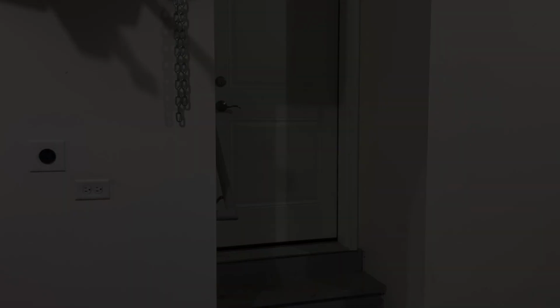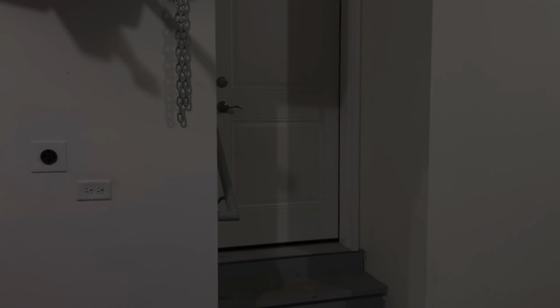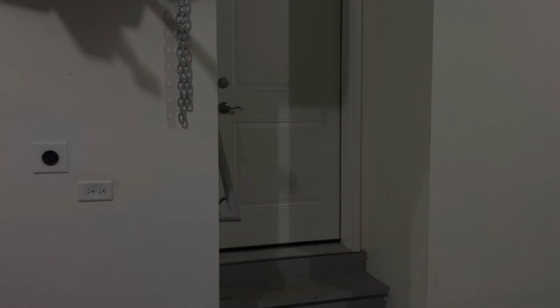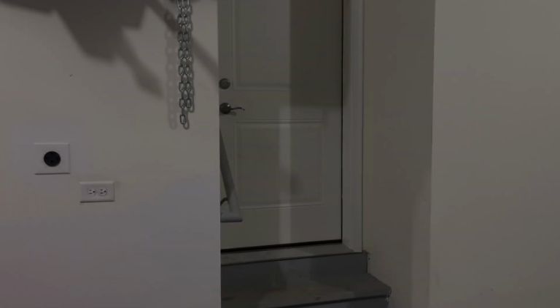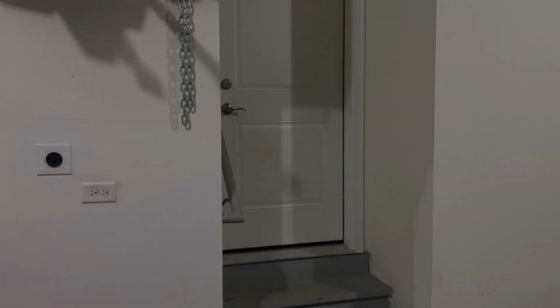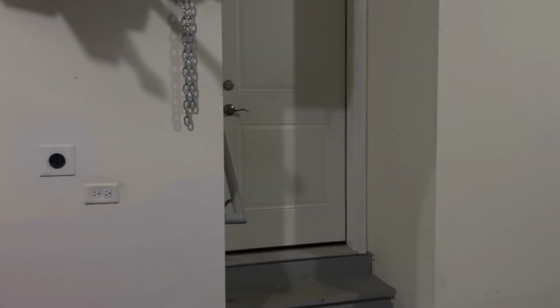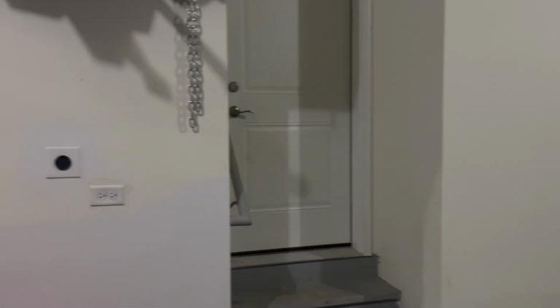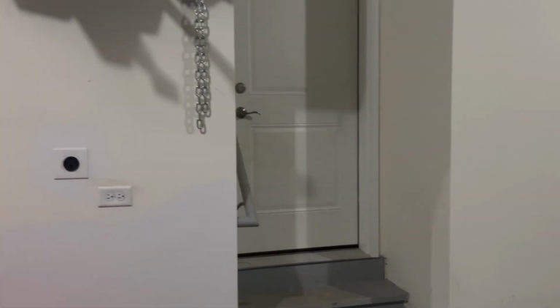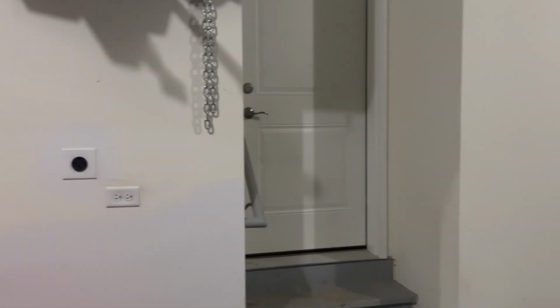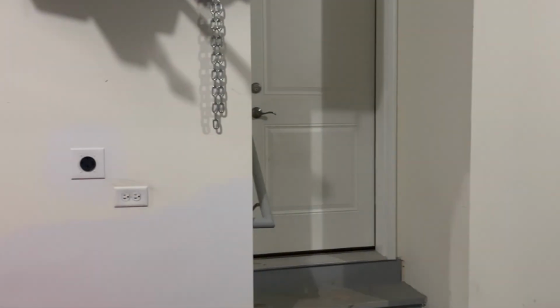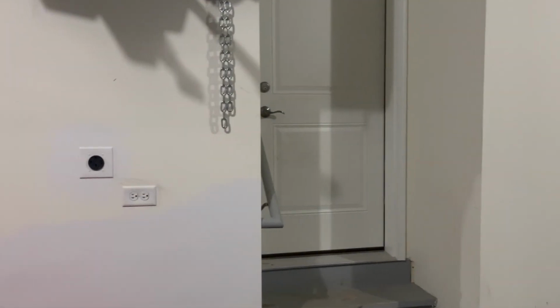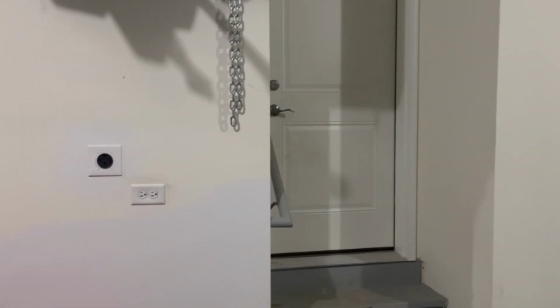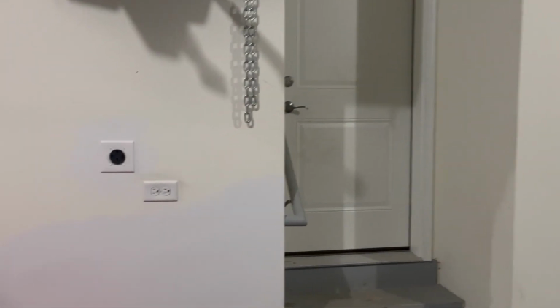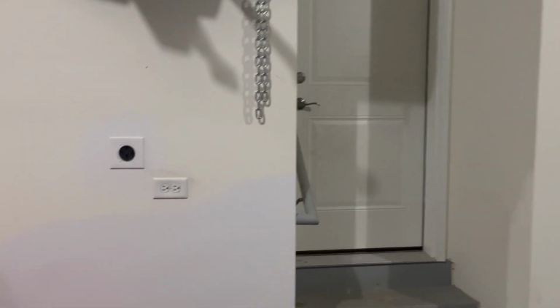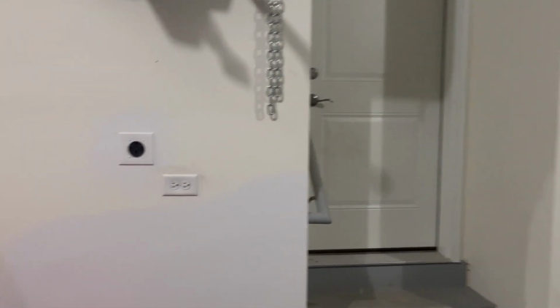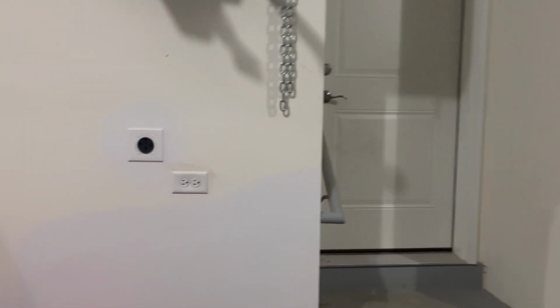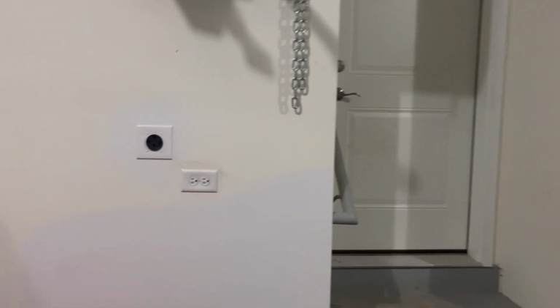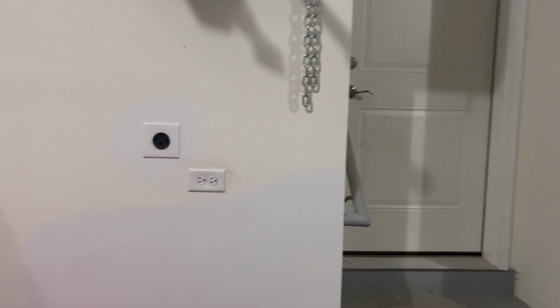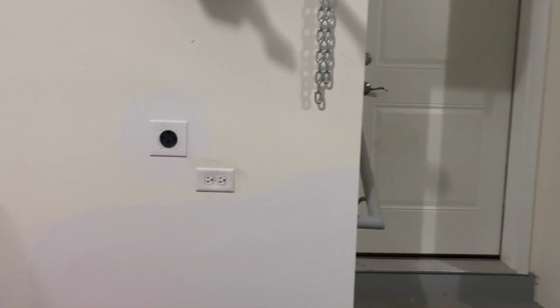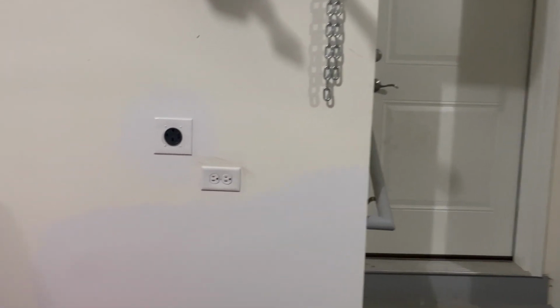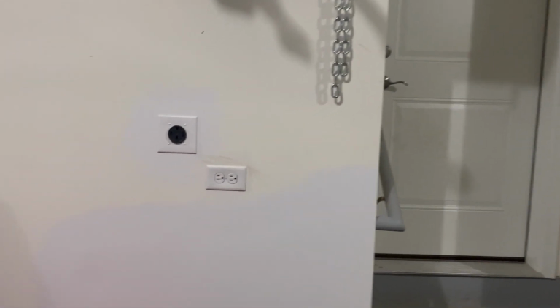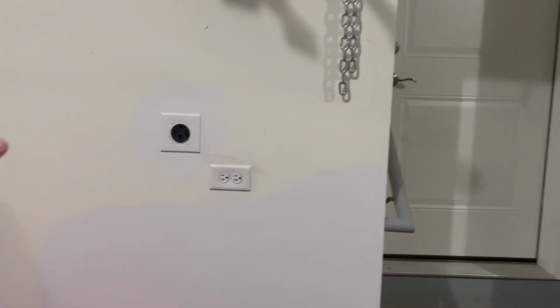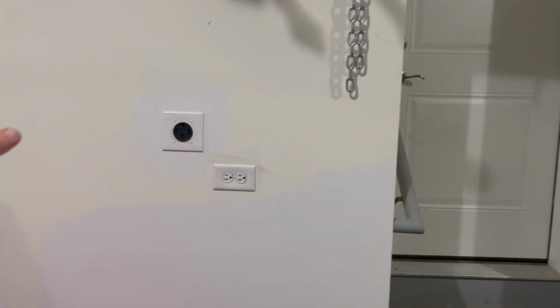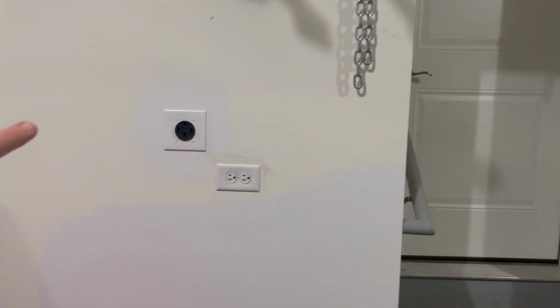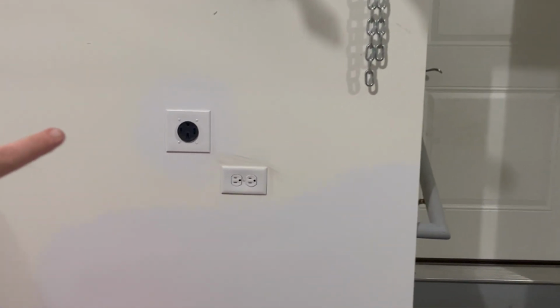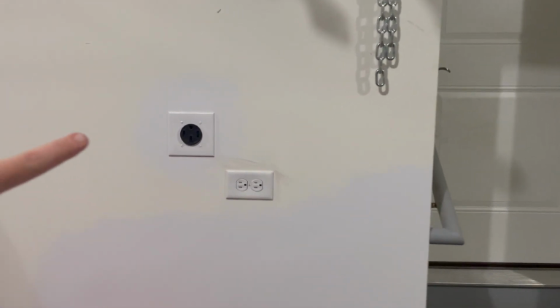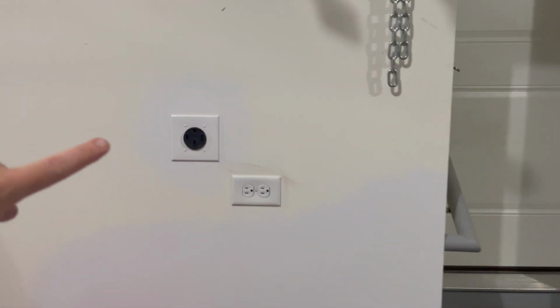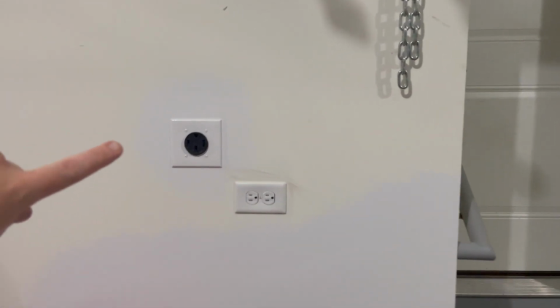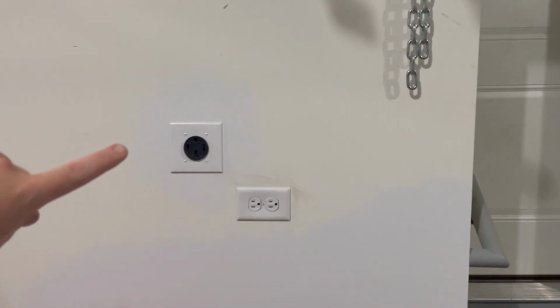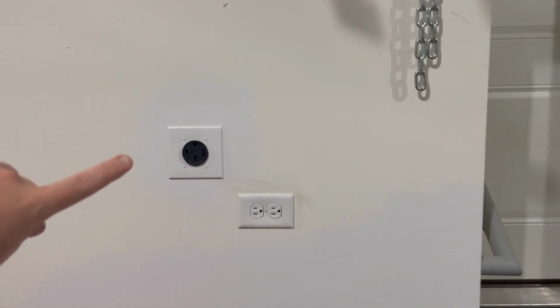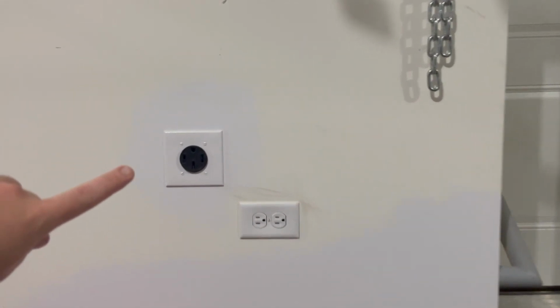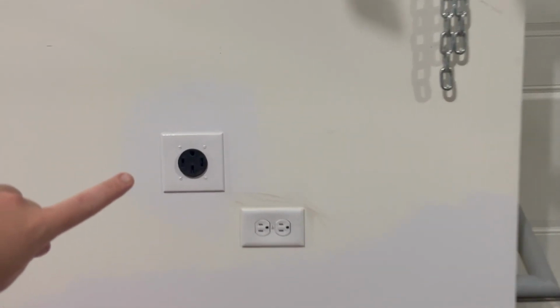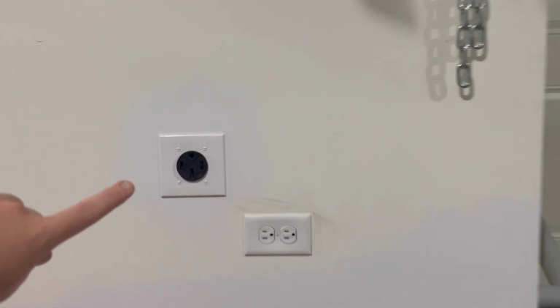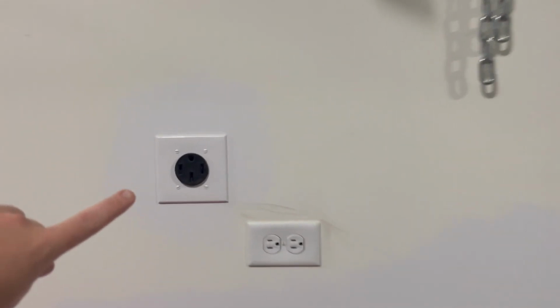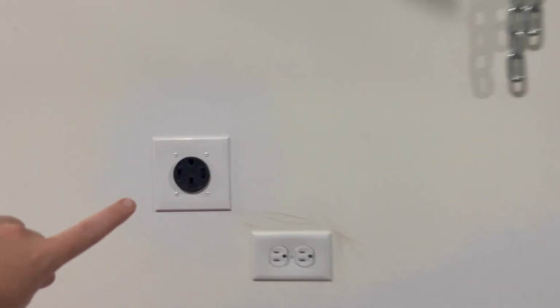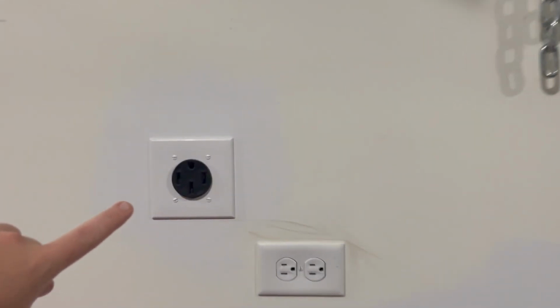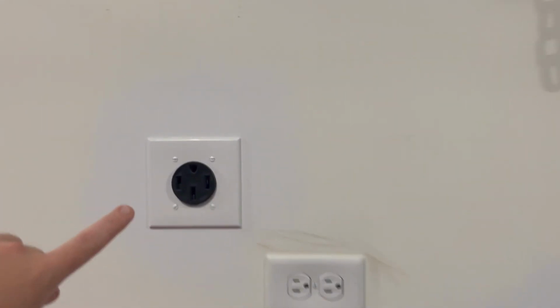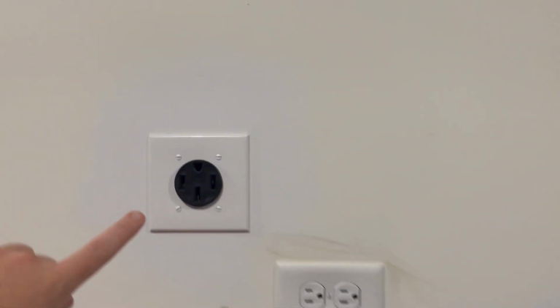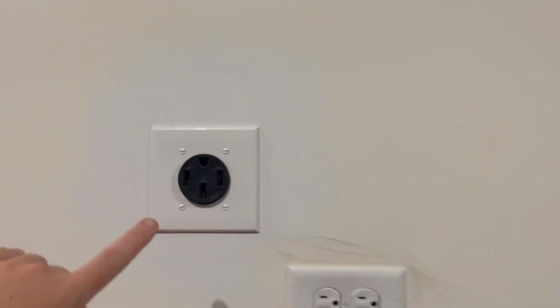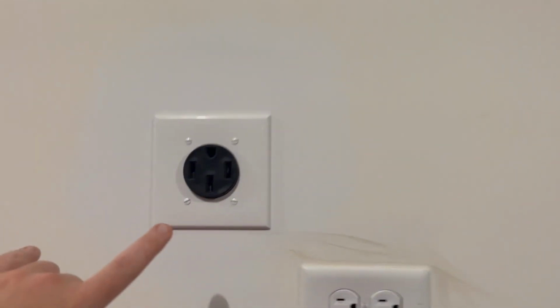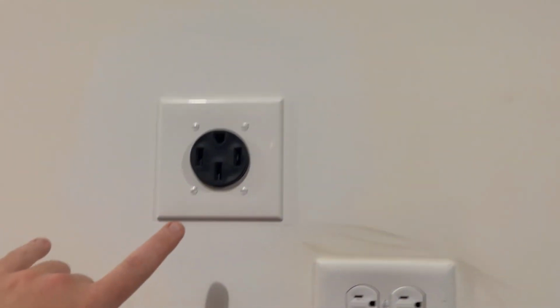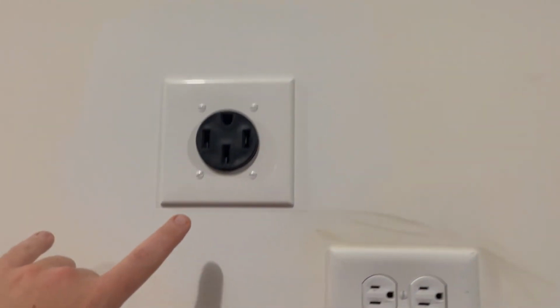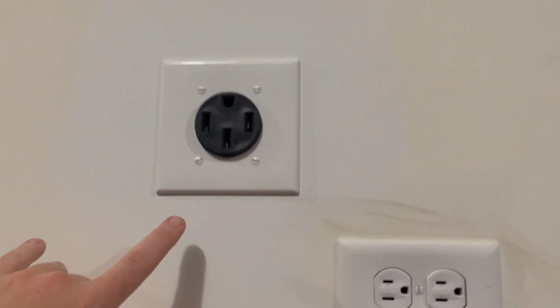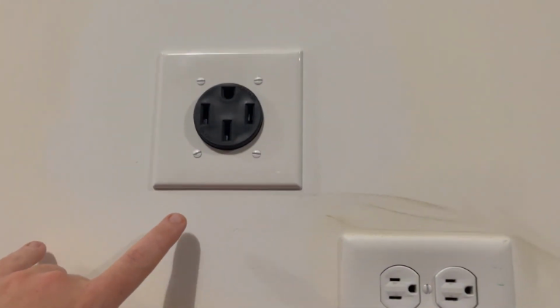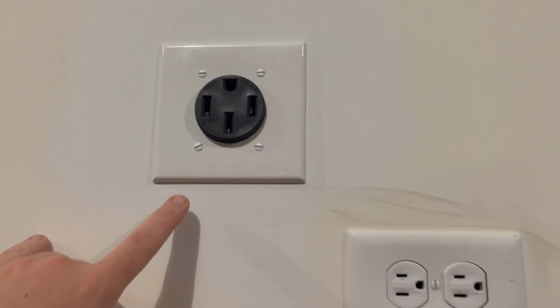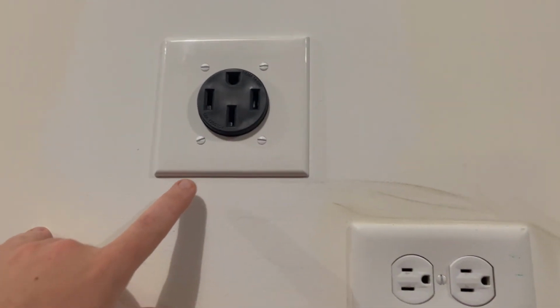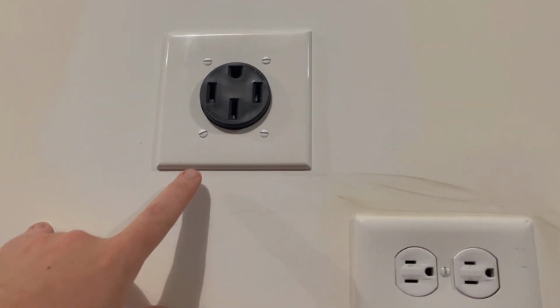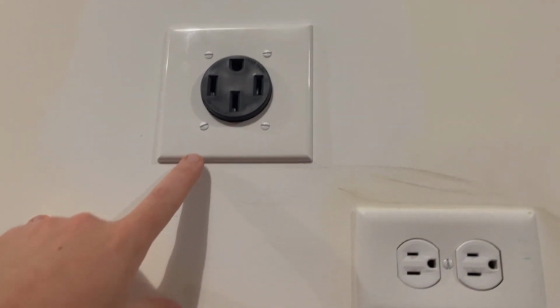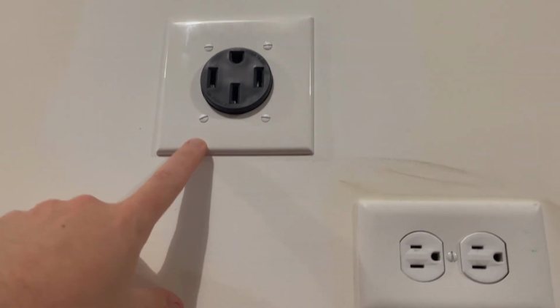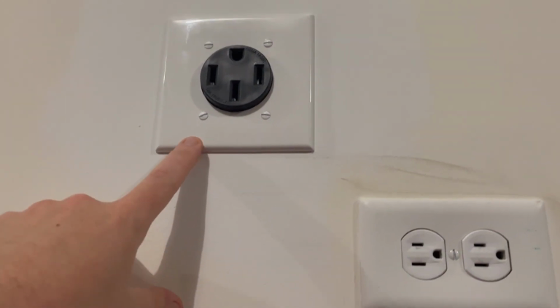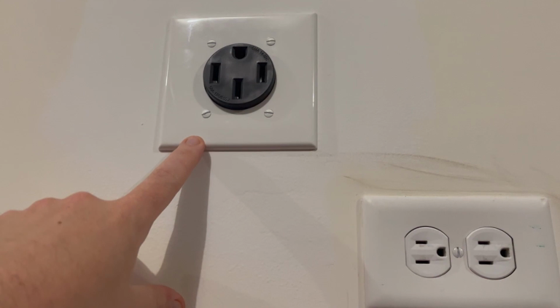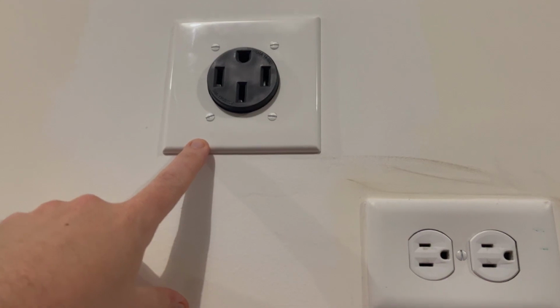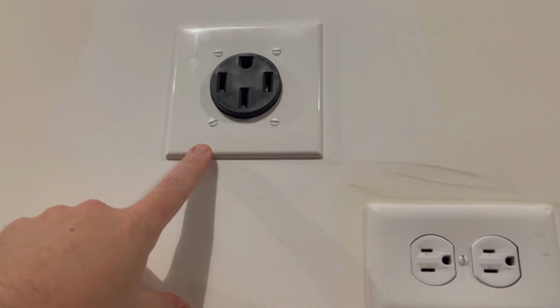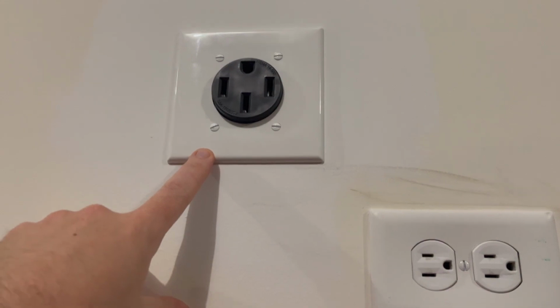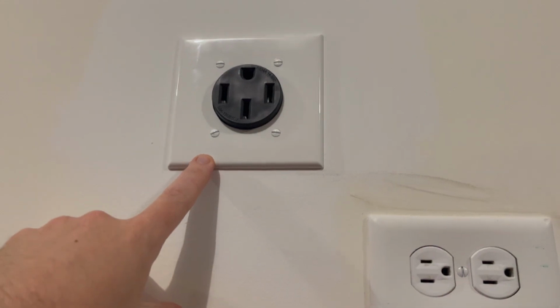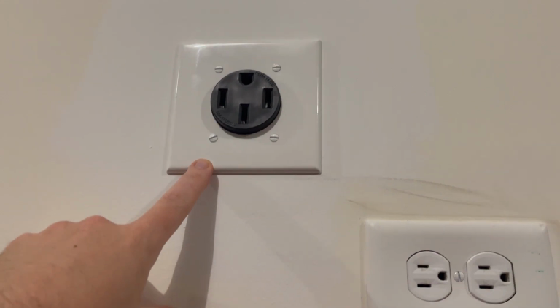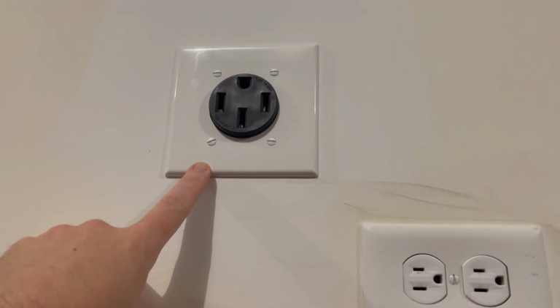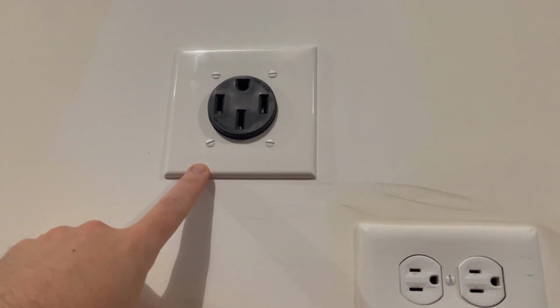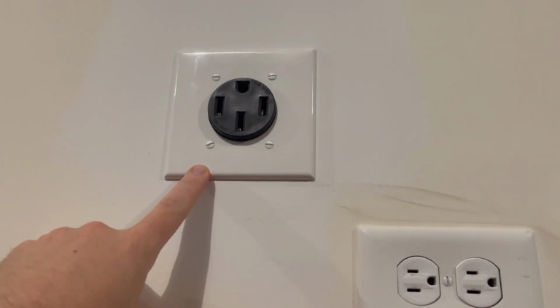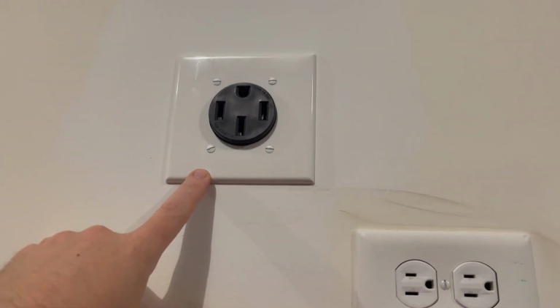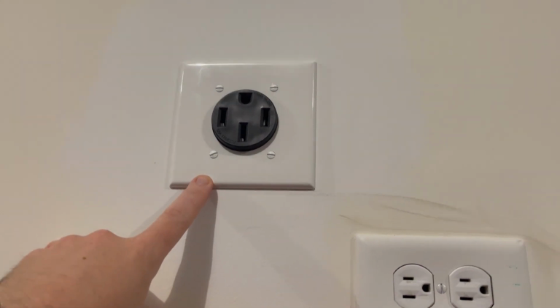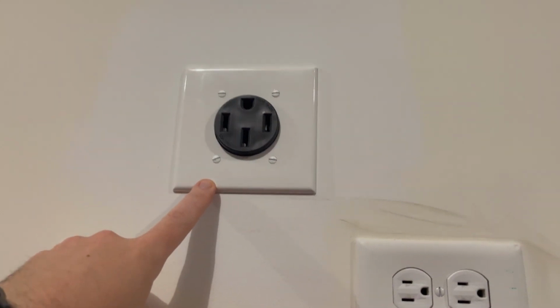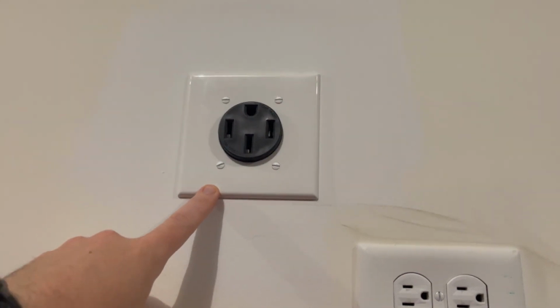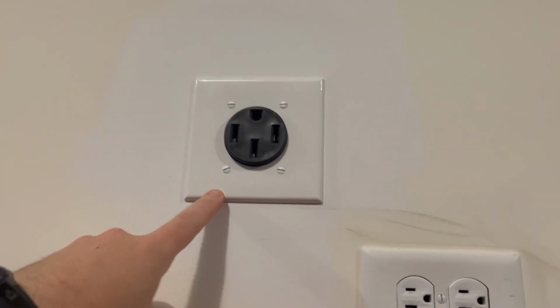We're in my garage and I'm going to show you how I installed this electrical vehicle charging outlet all the way from start to finish.